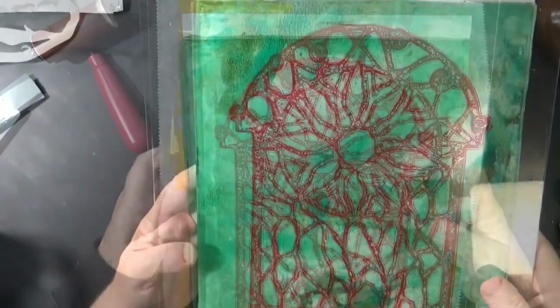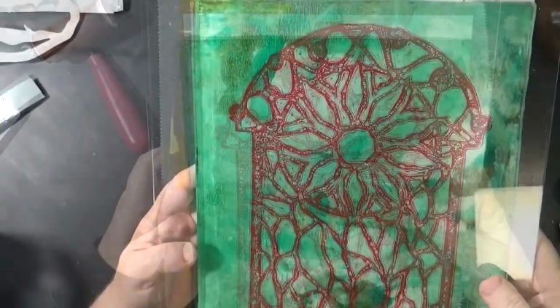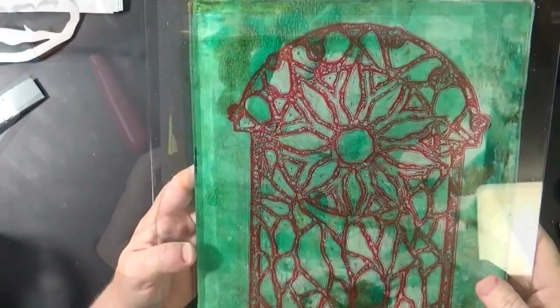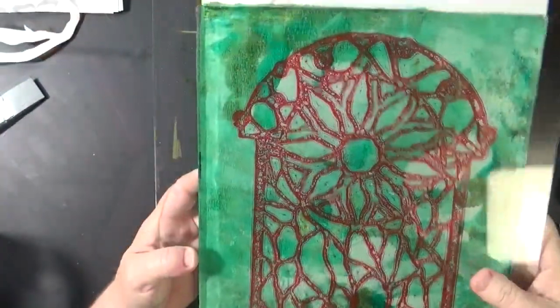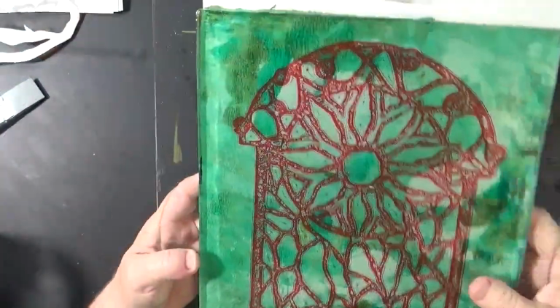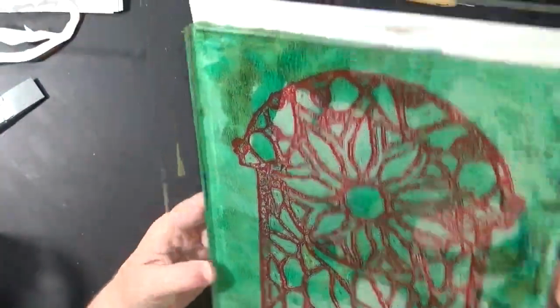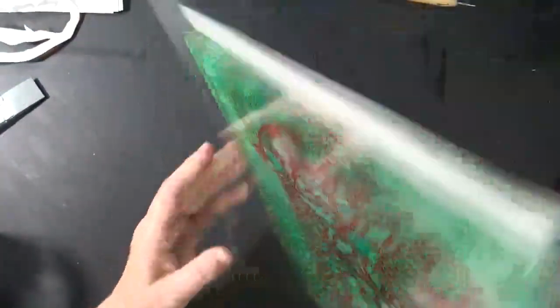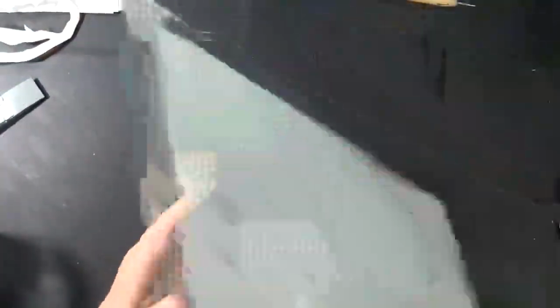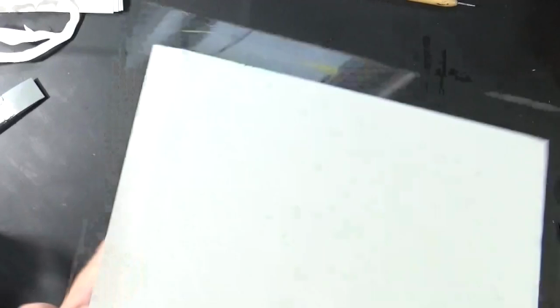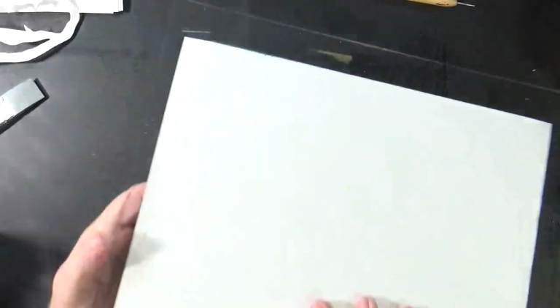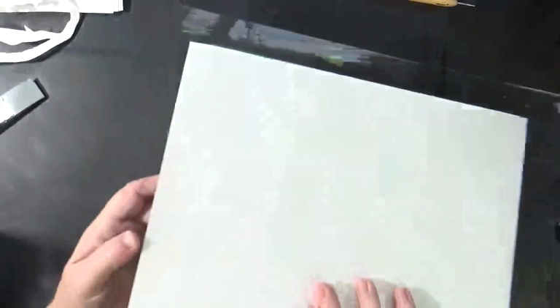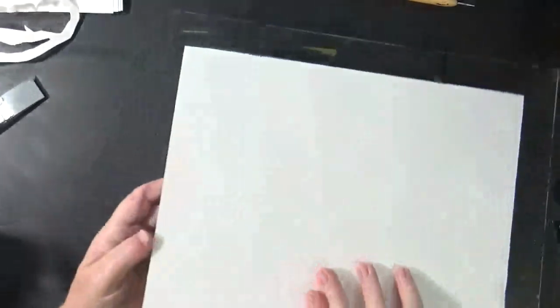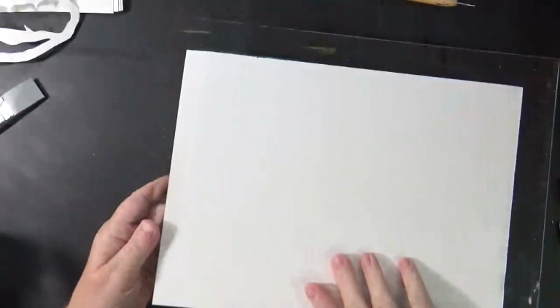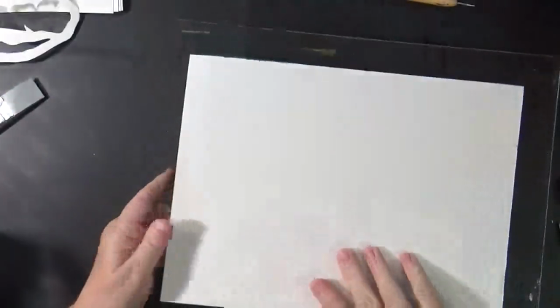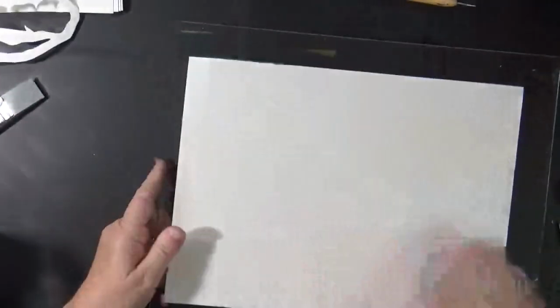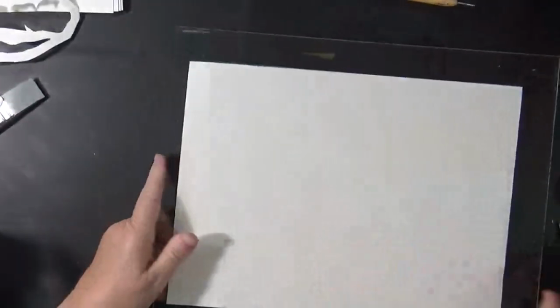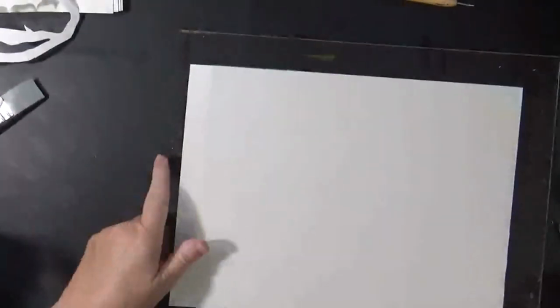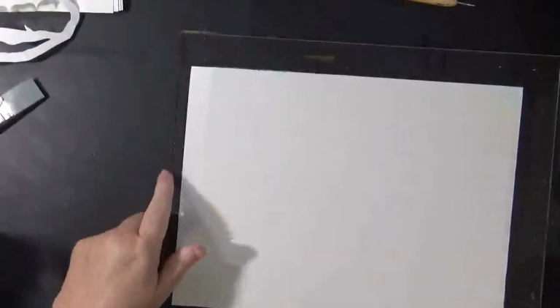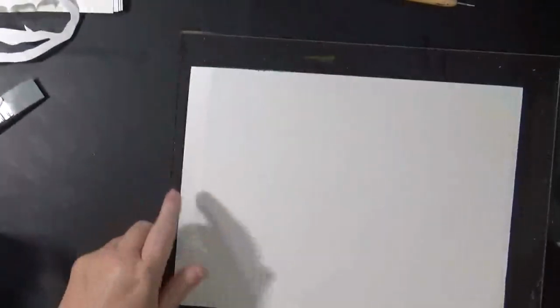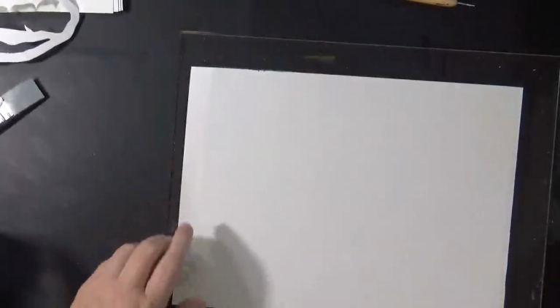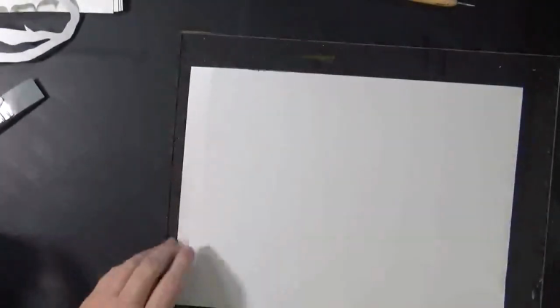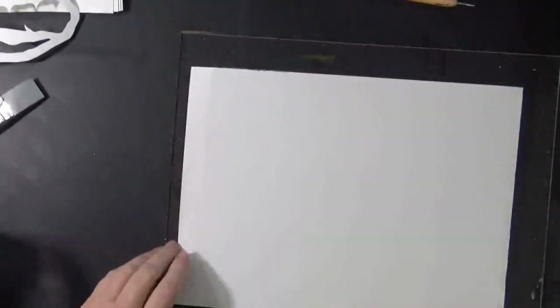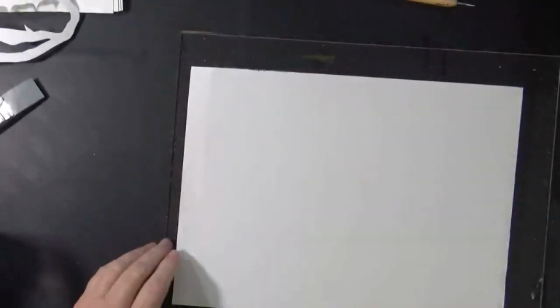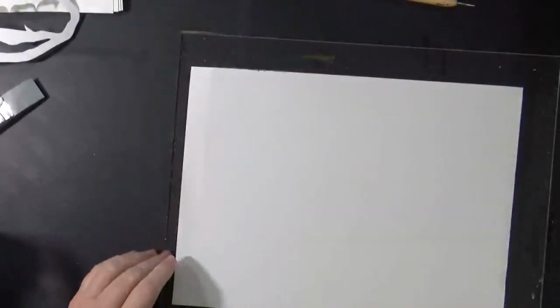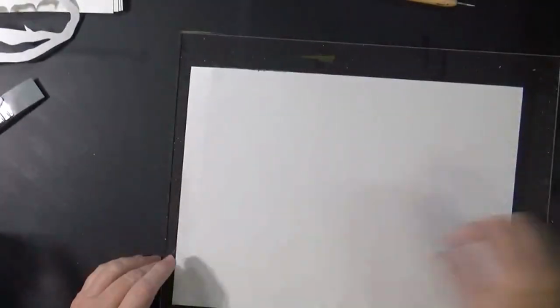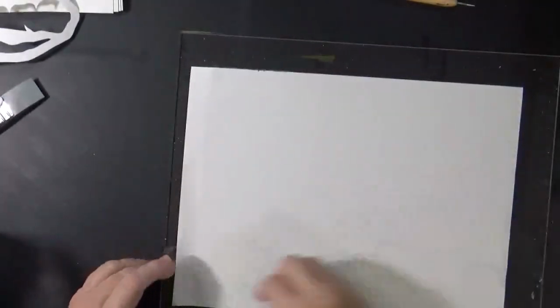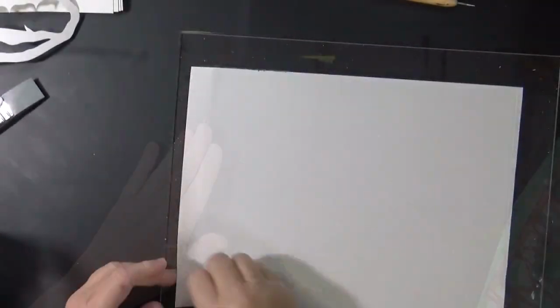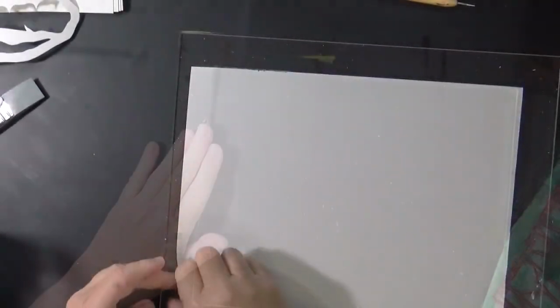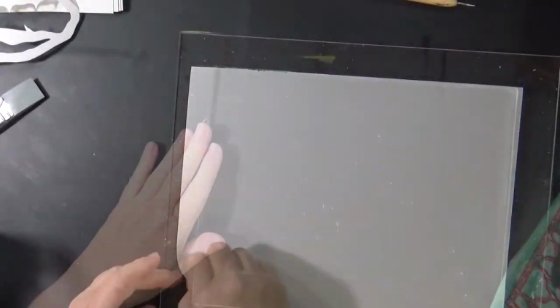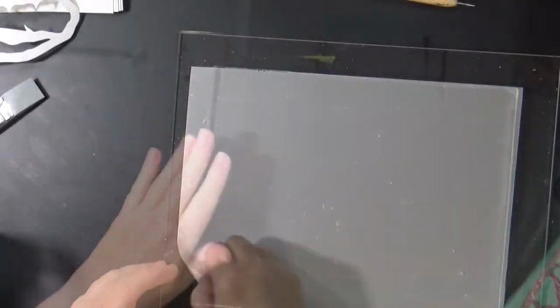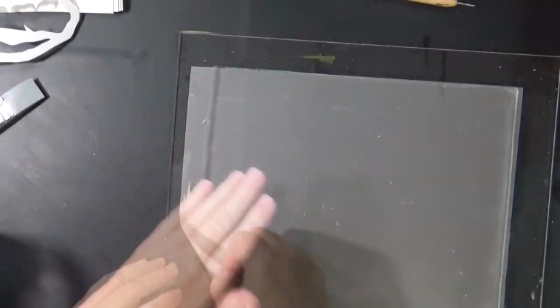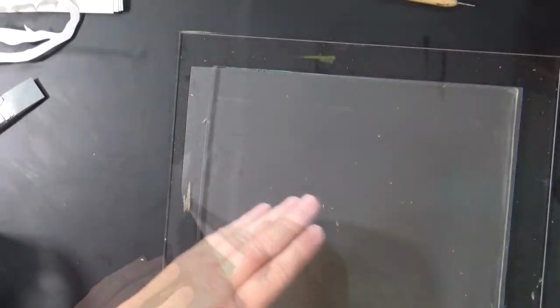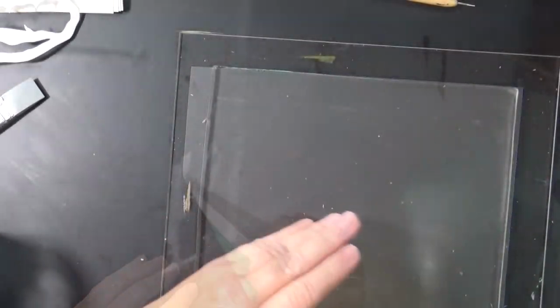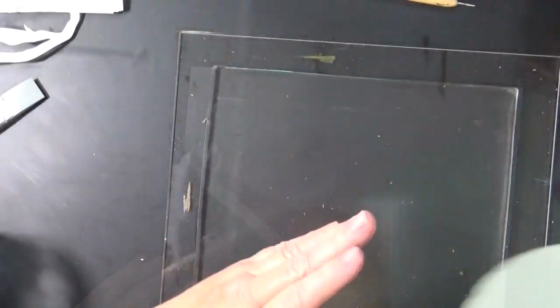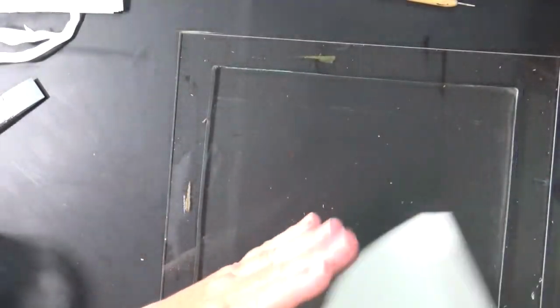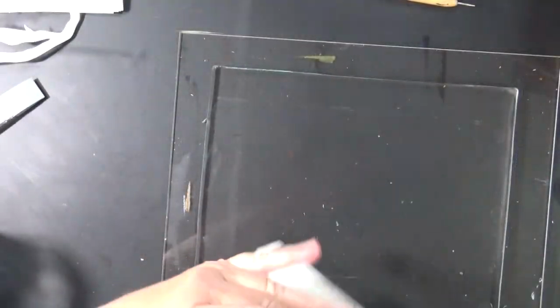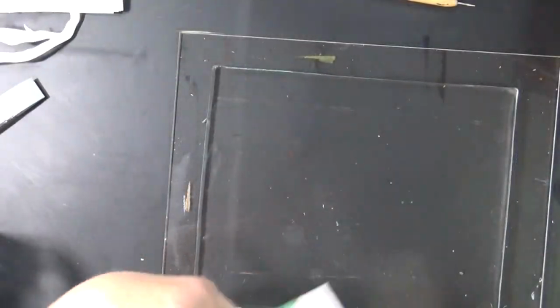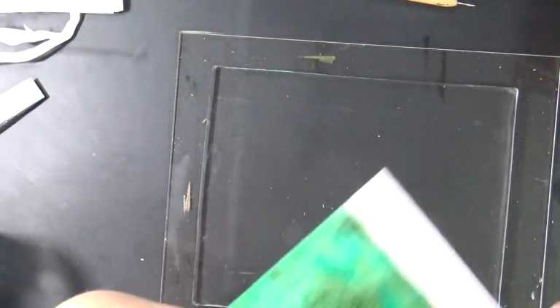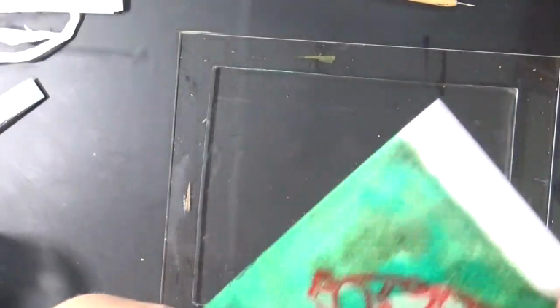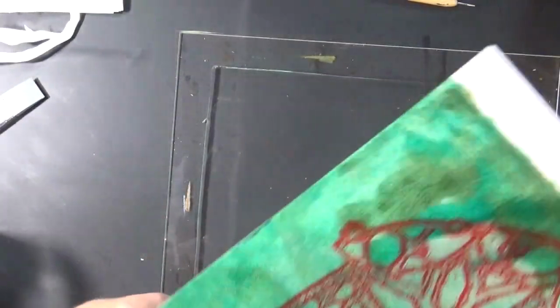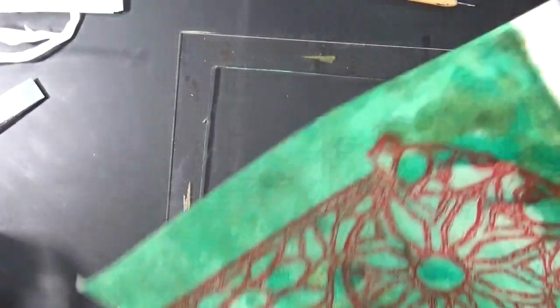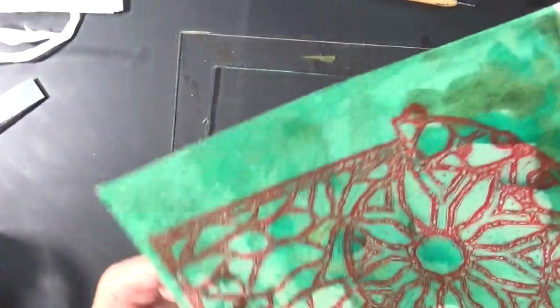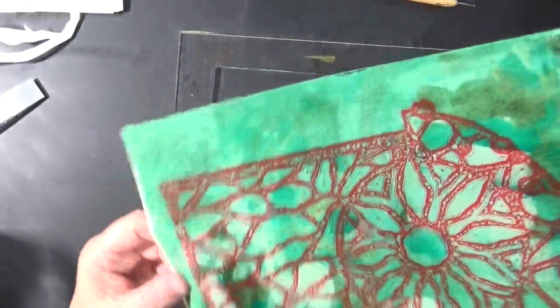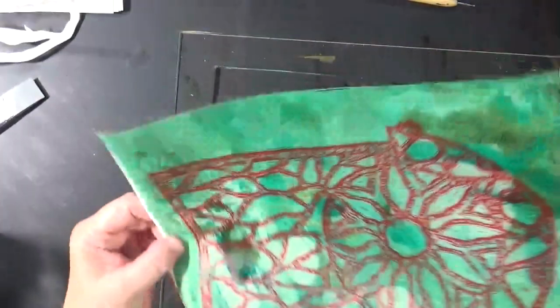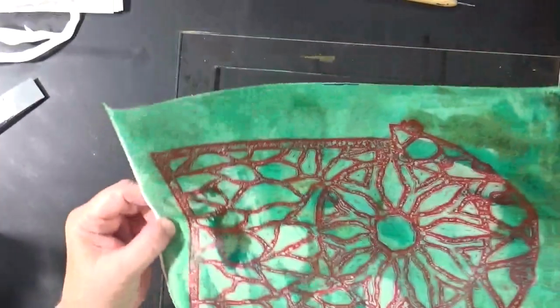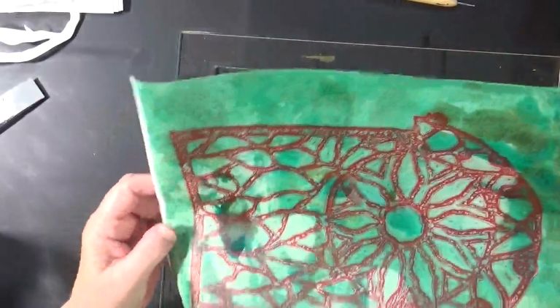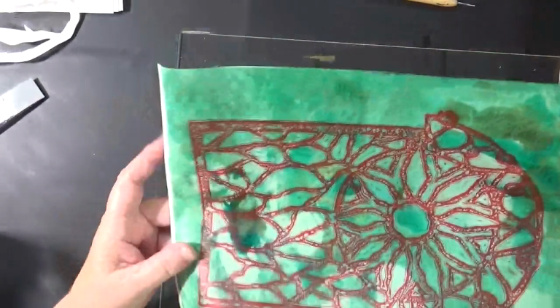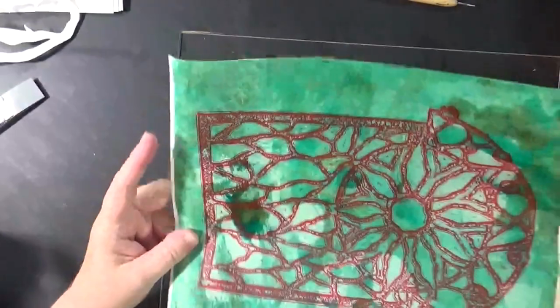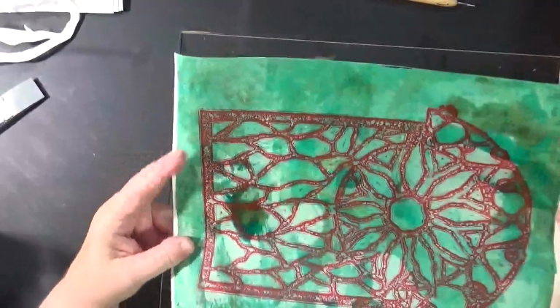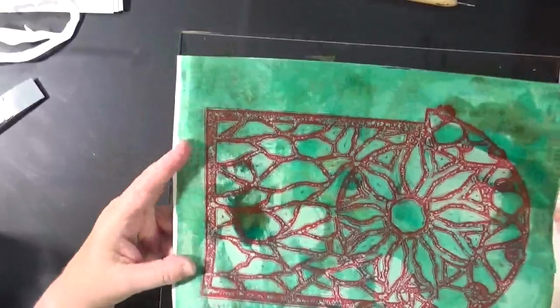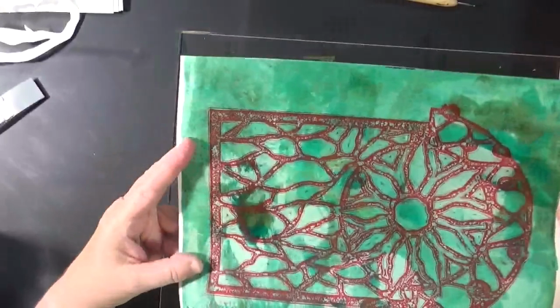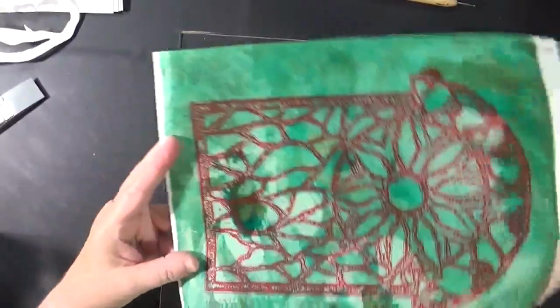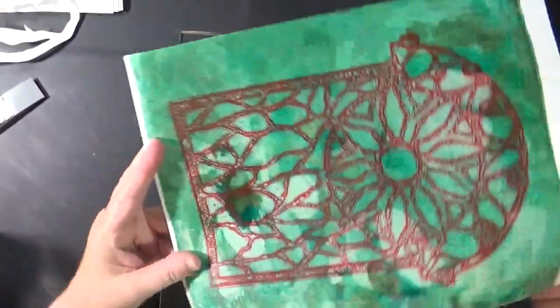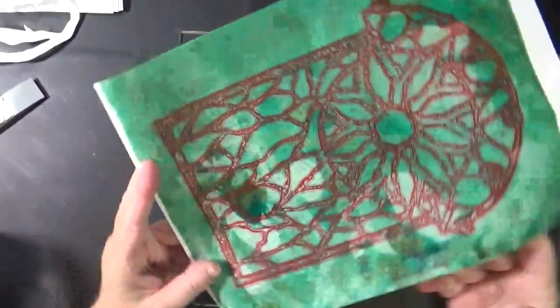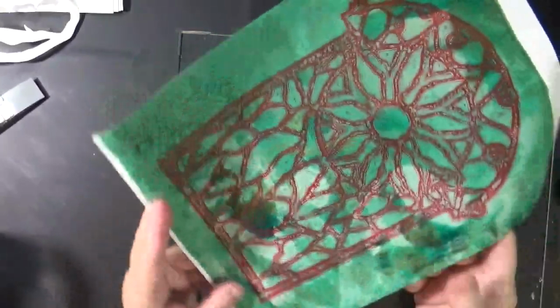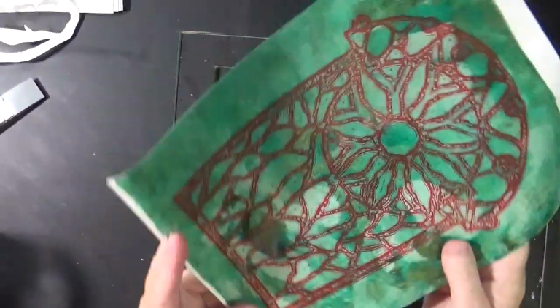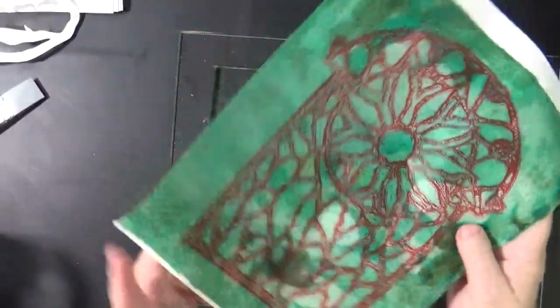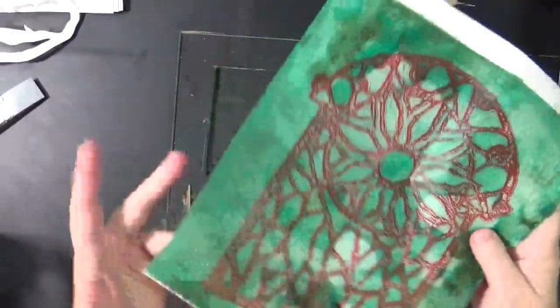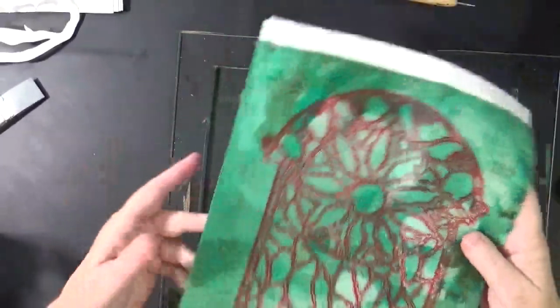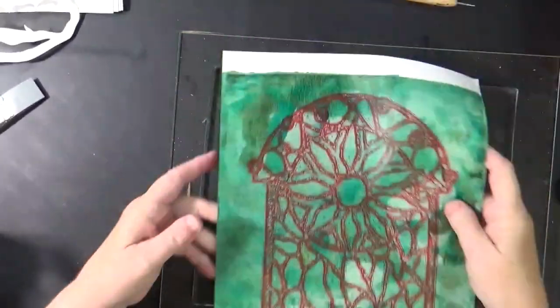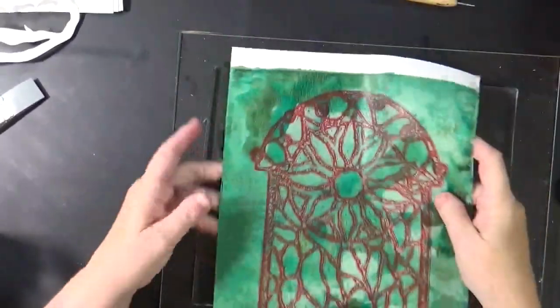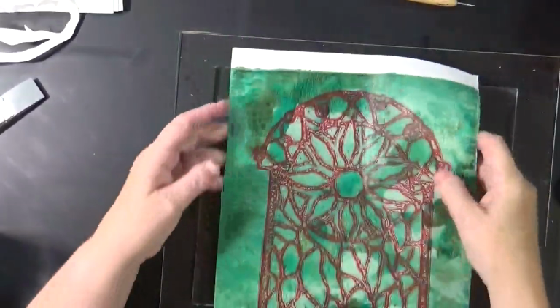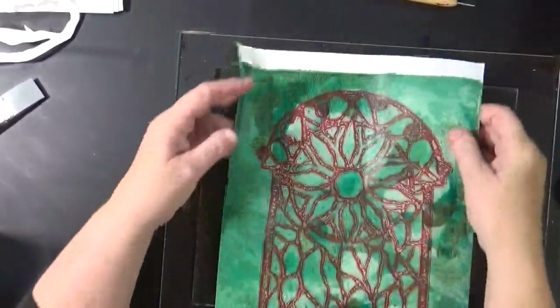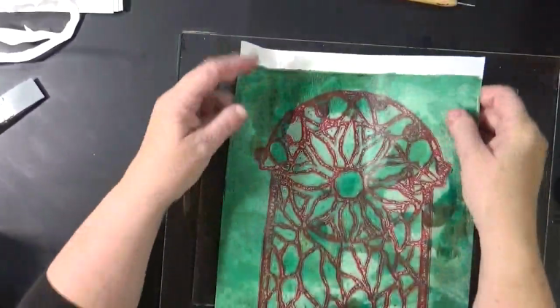Let's pull this print. All right. That pulled up brilliantly.